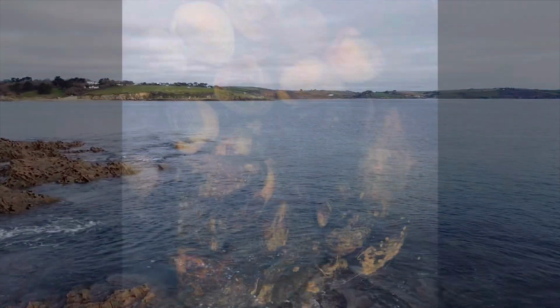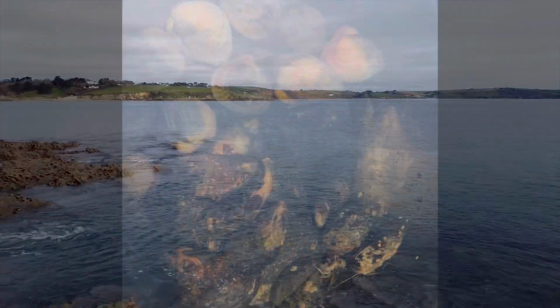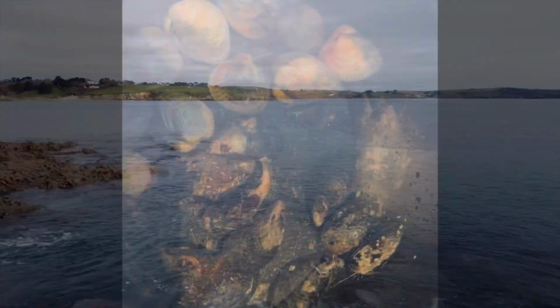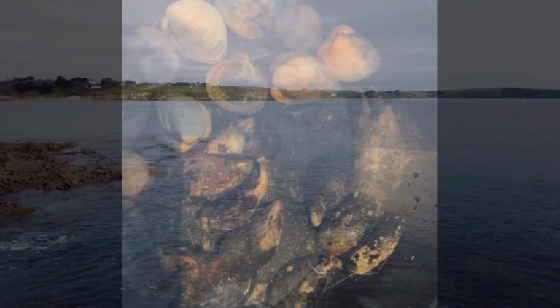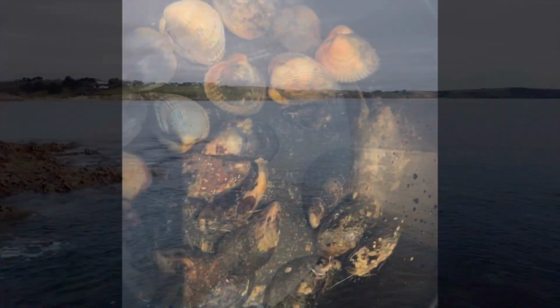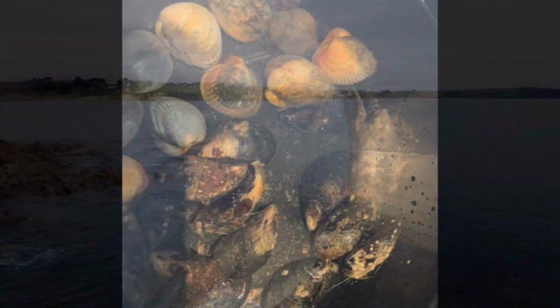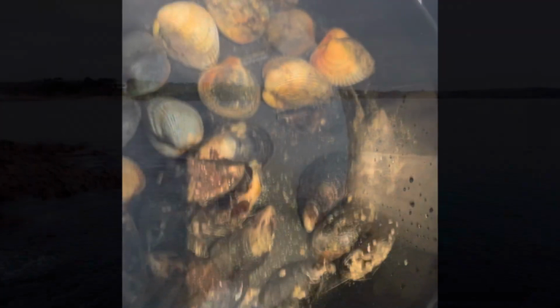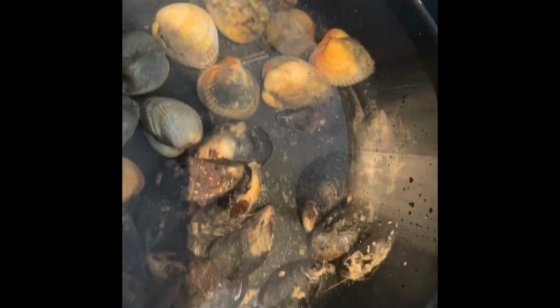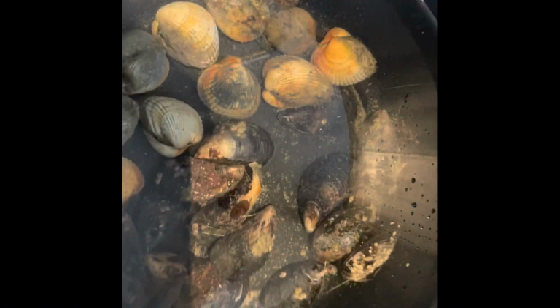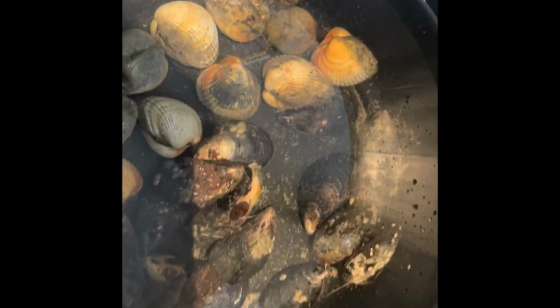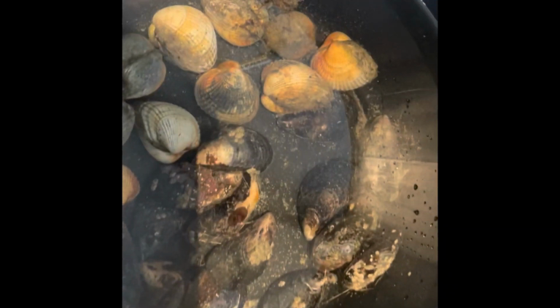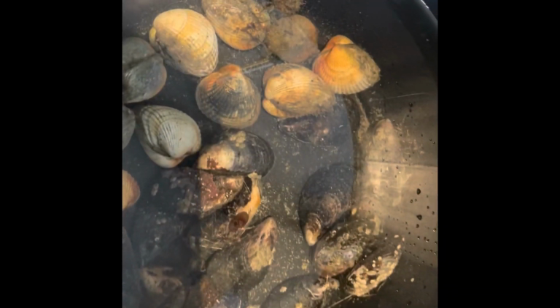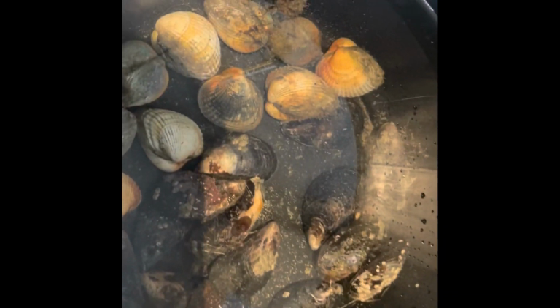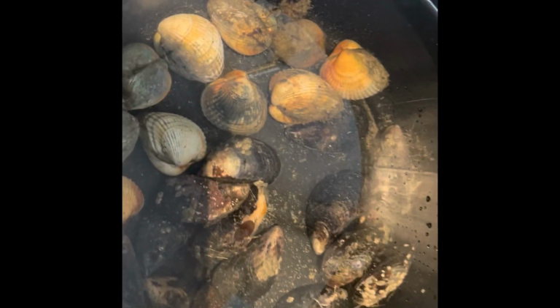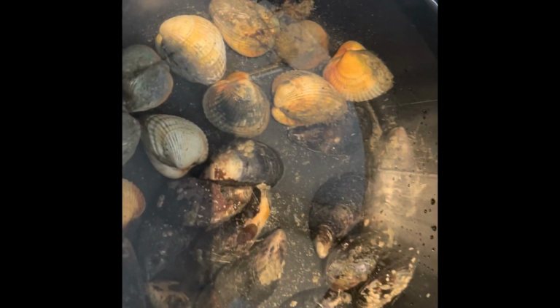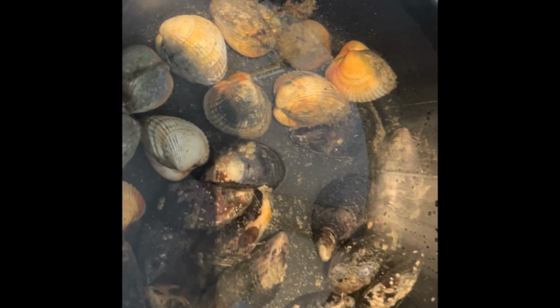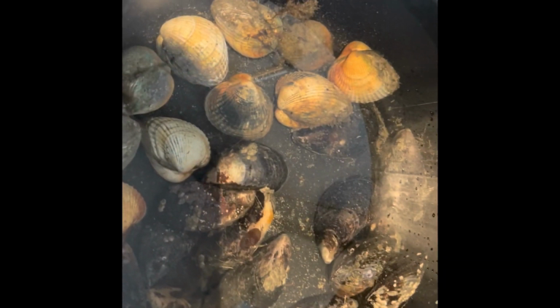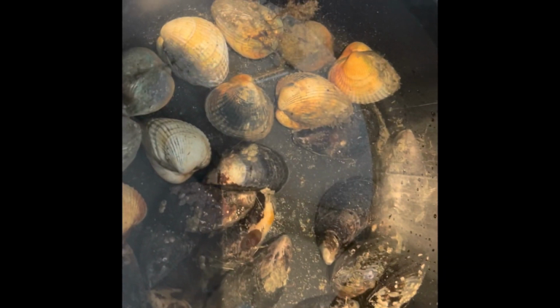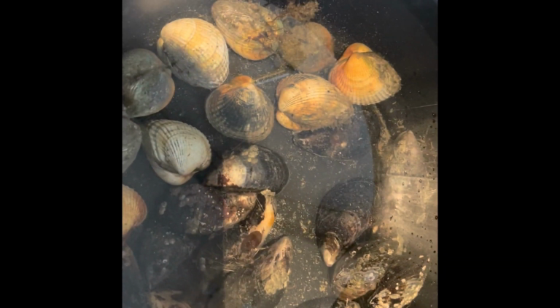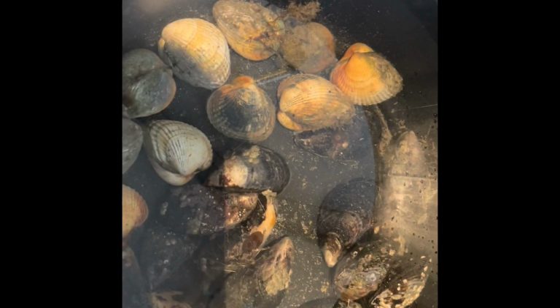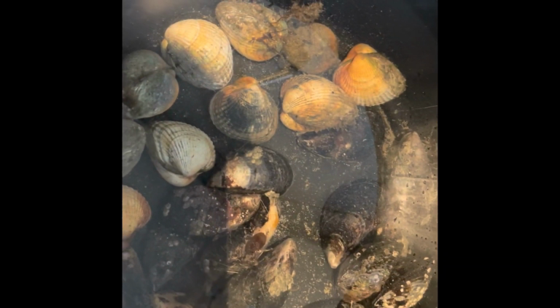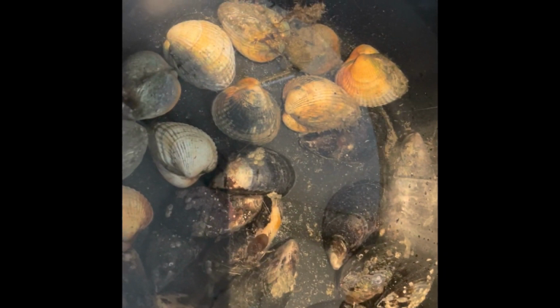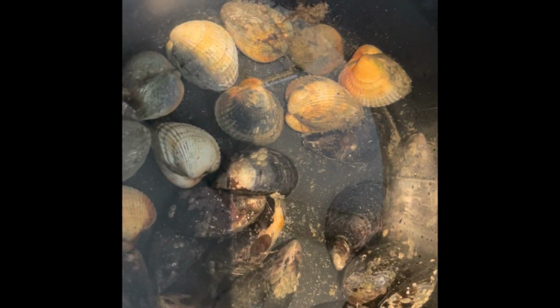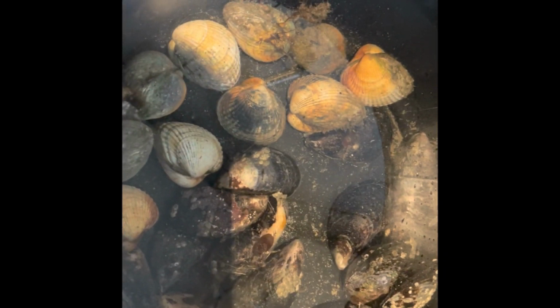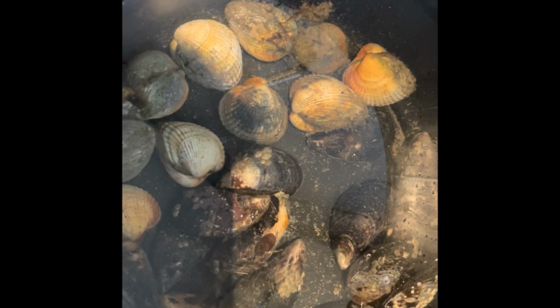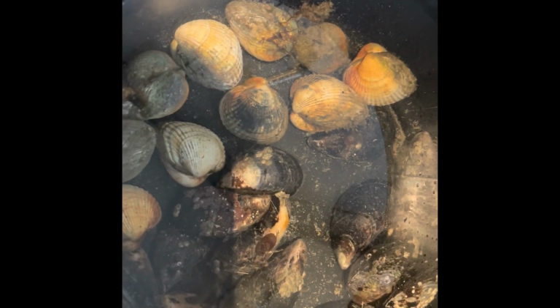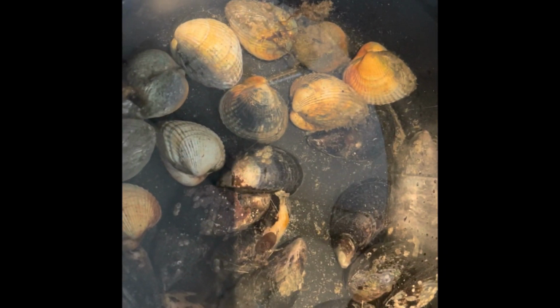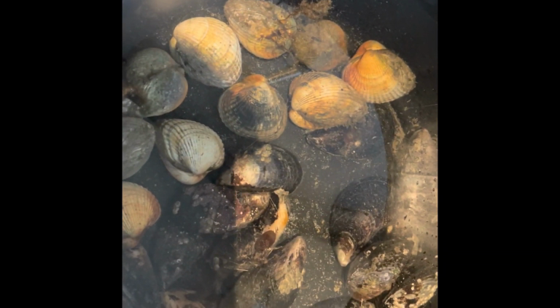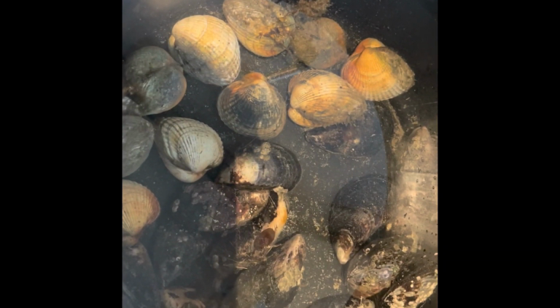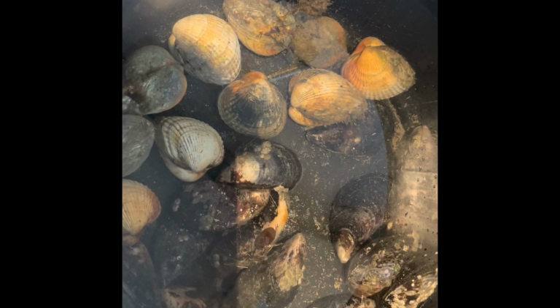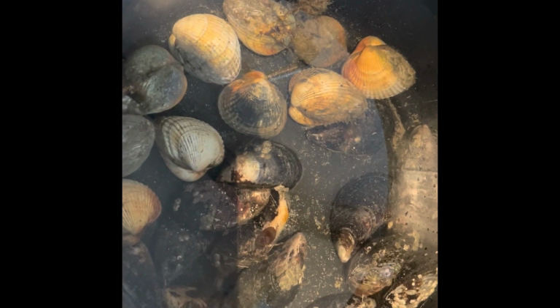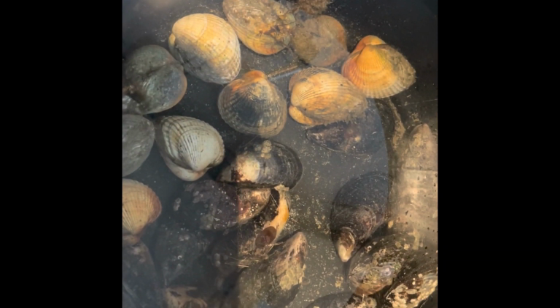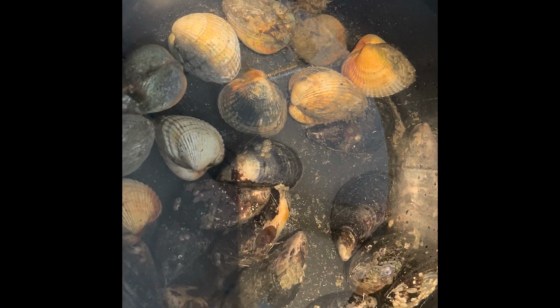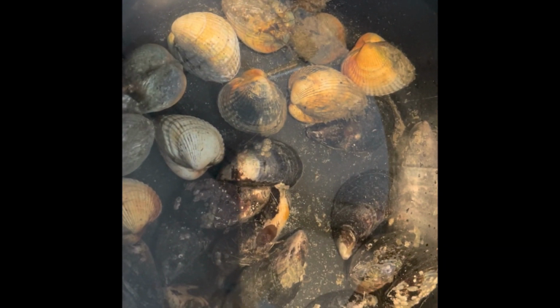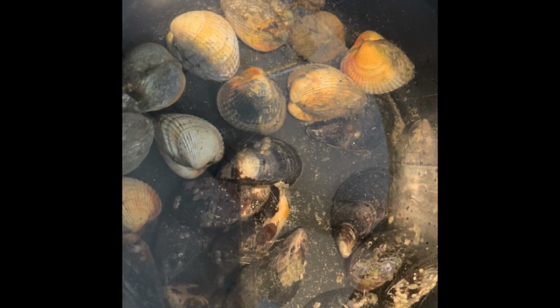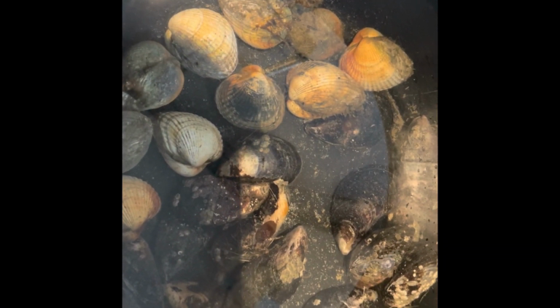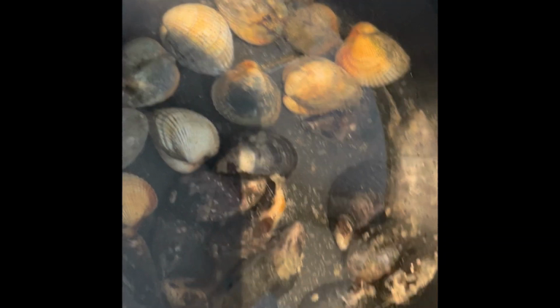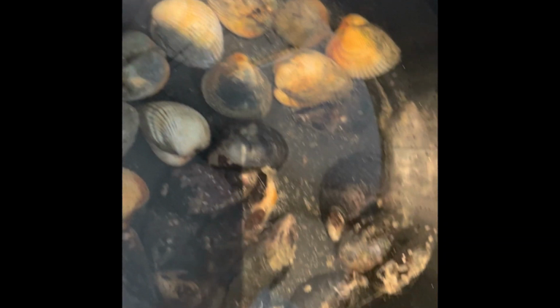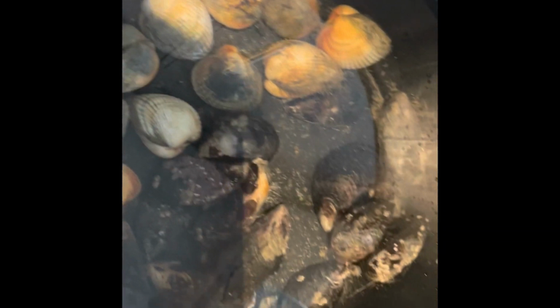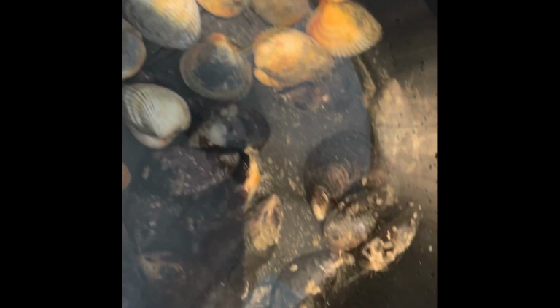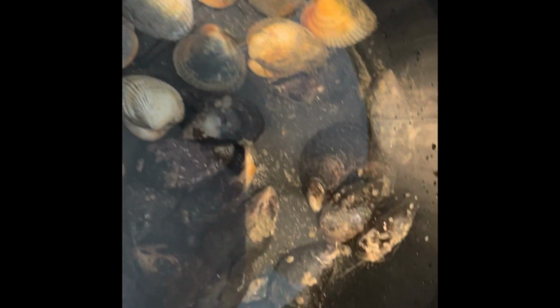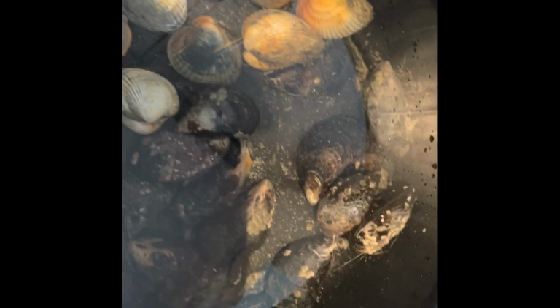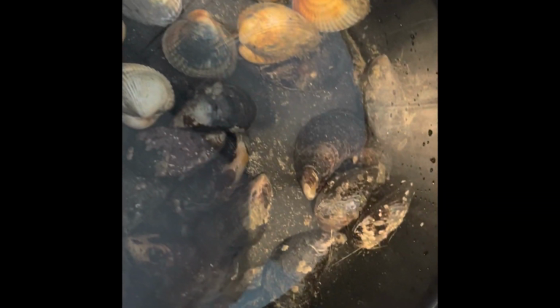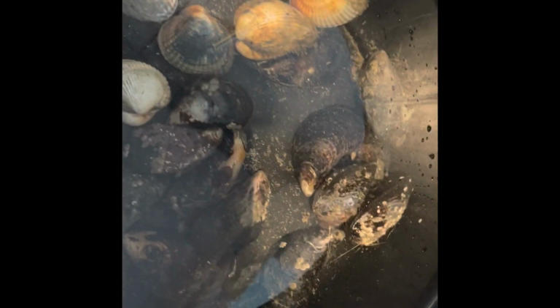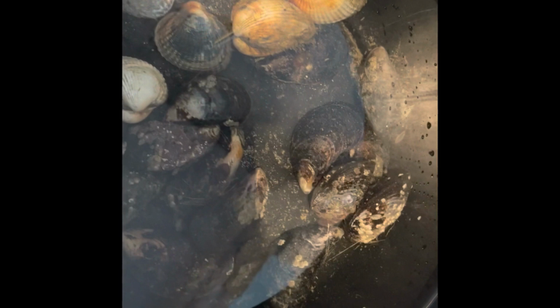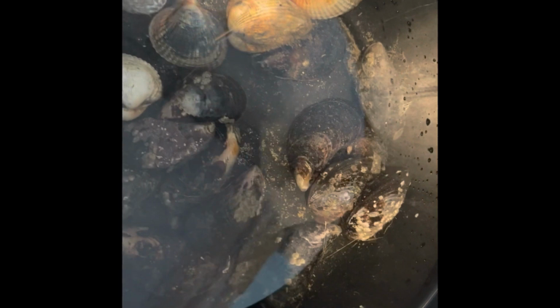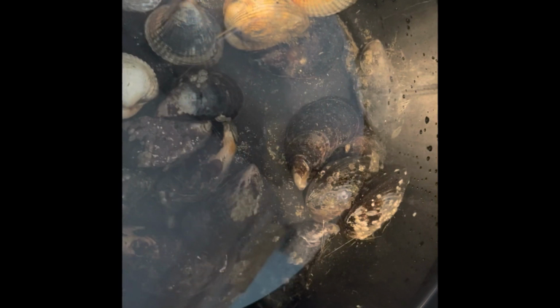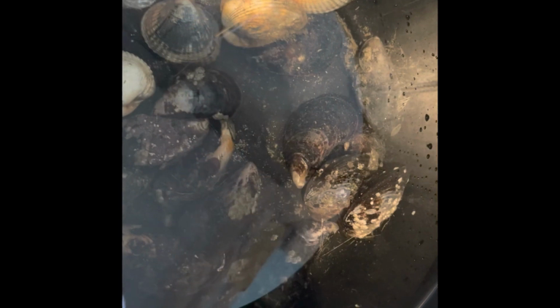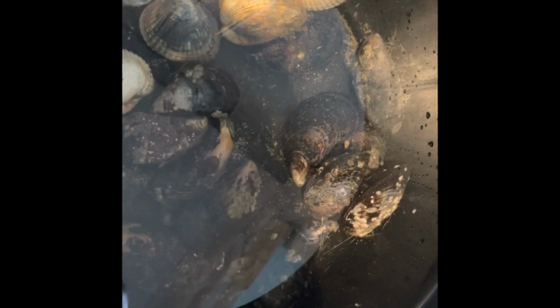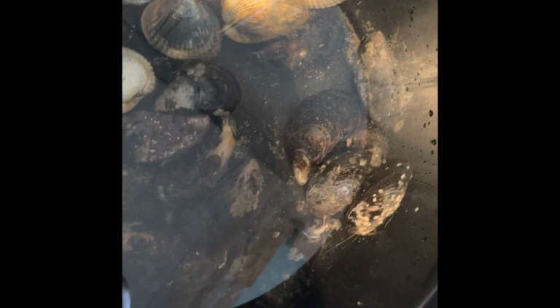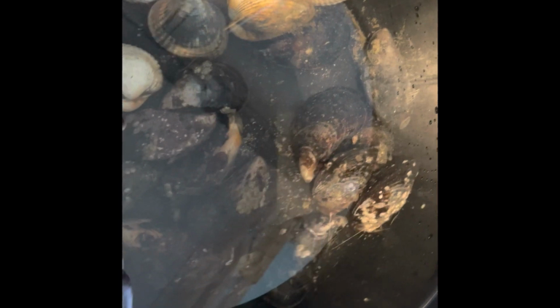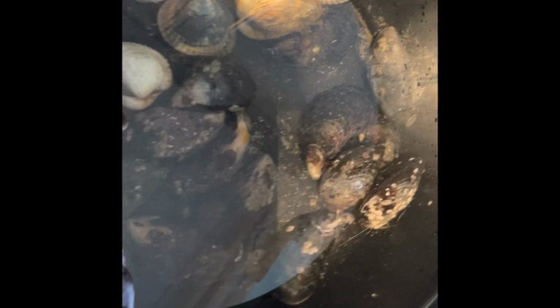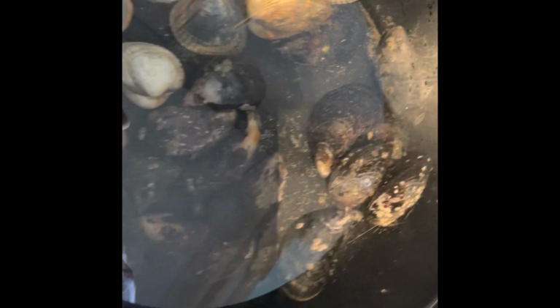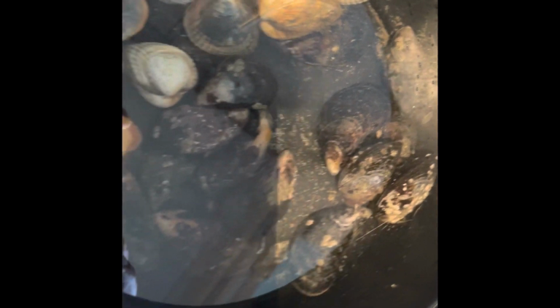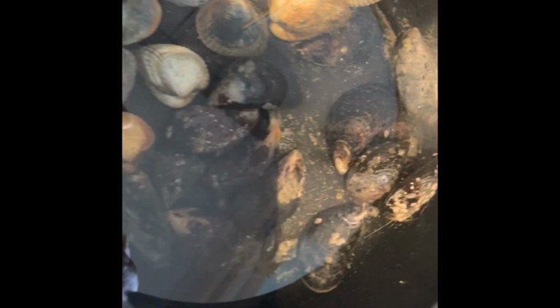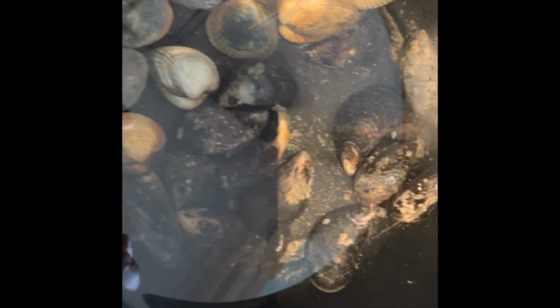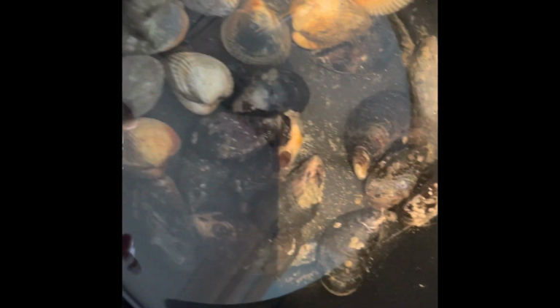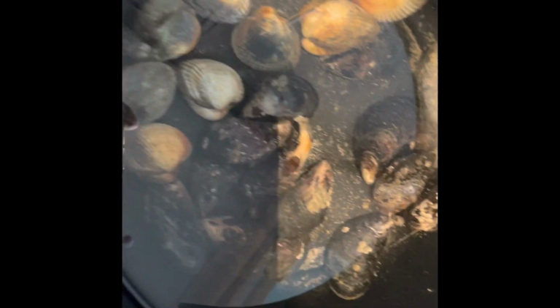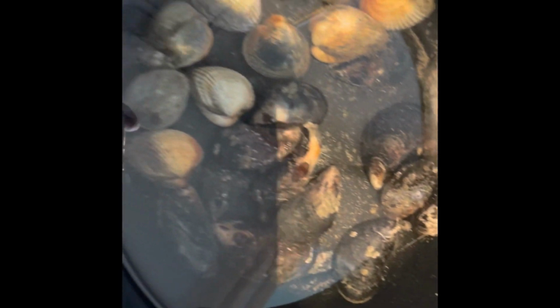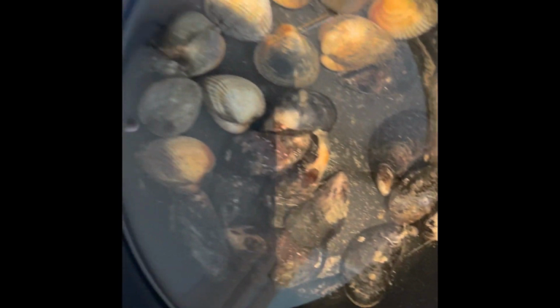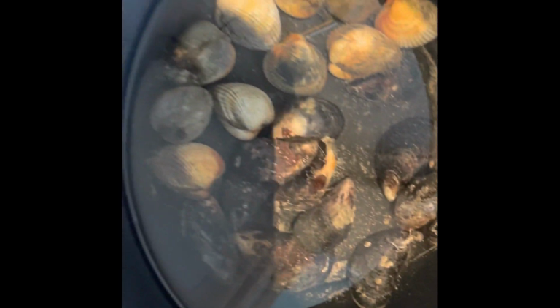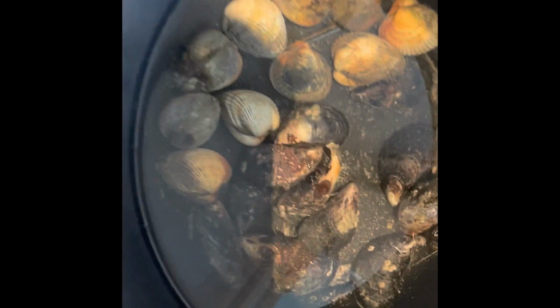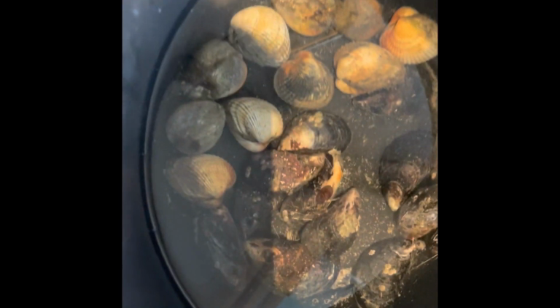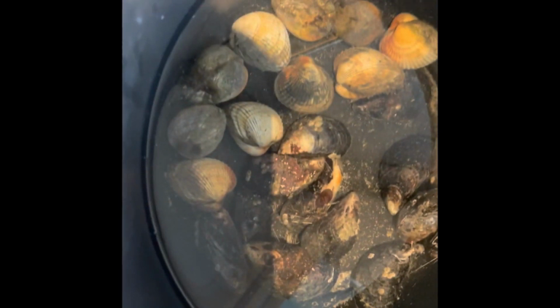We've got everything in the bucket from our forage and now we have to do a clean-up. You can see all the sand that has come out of those.